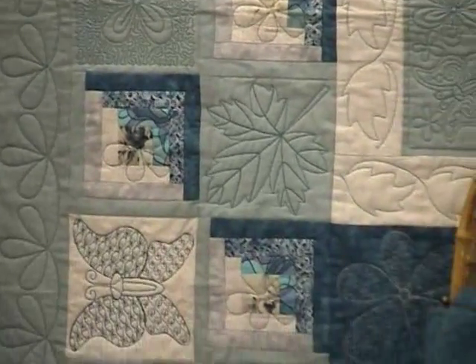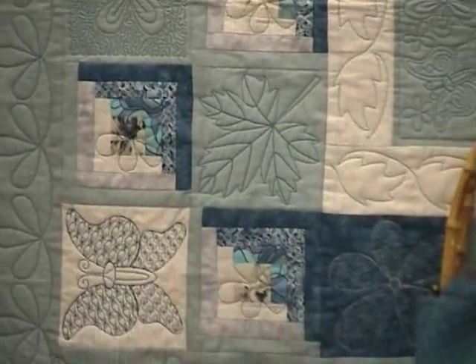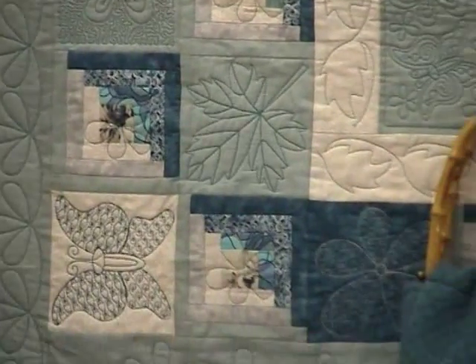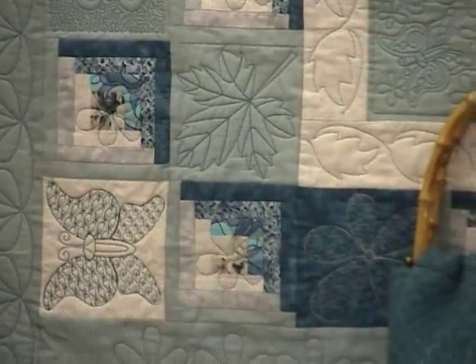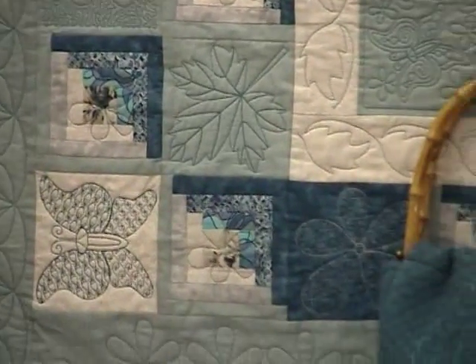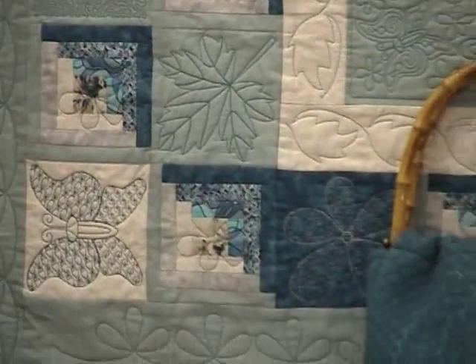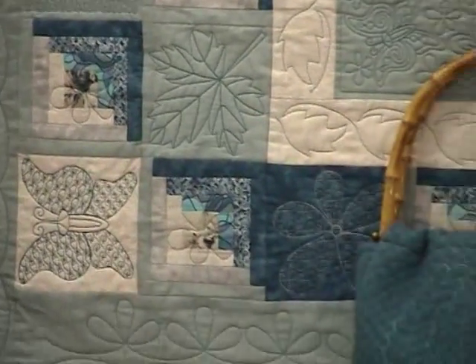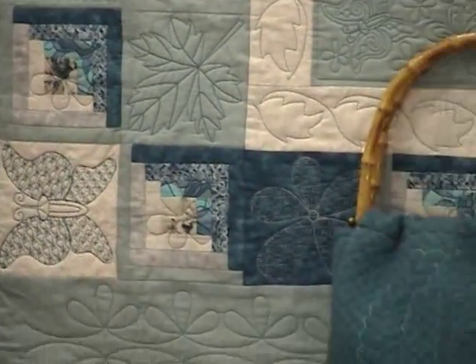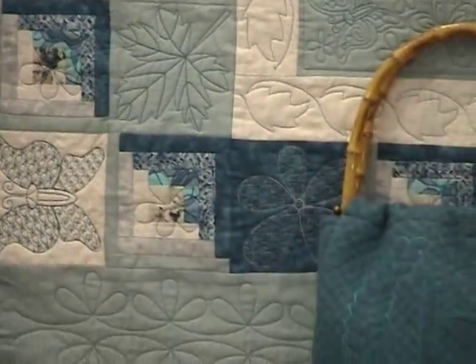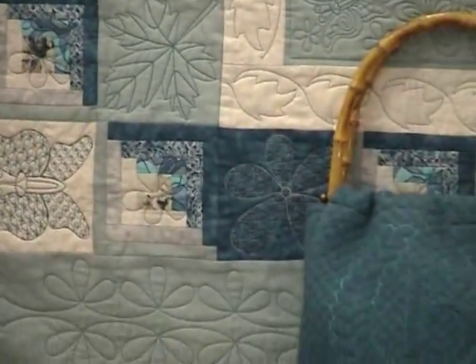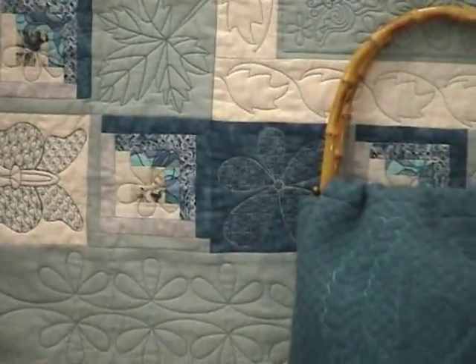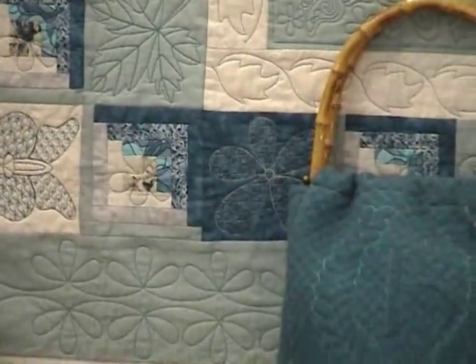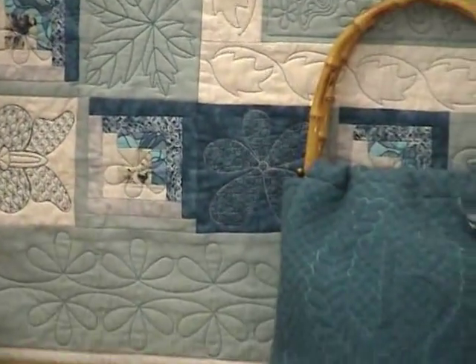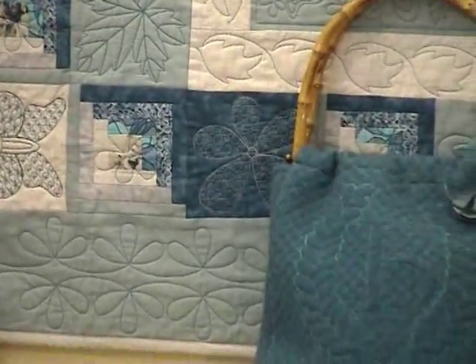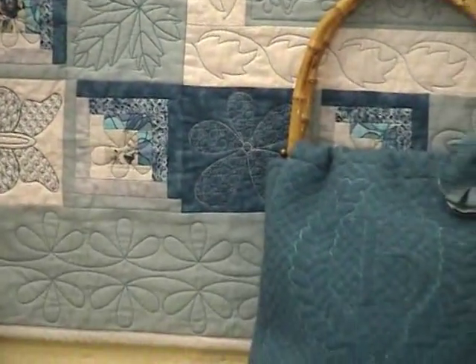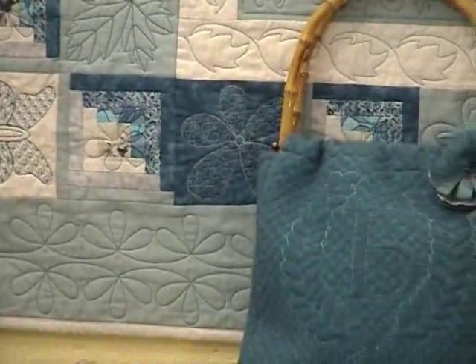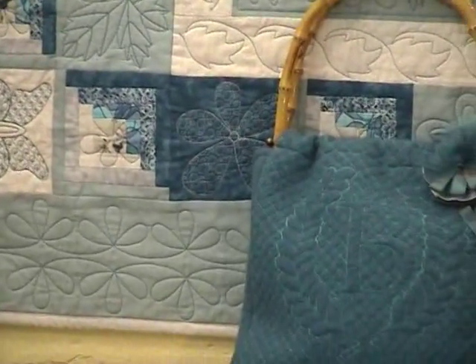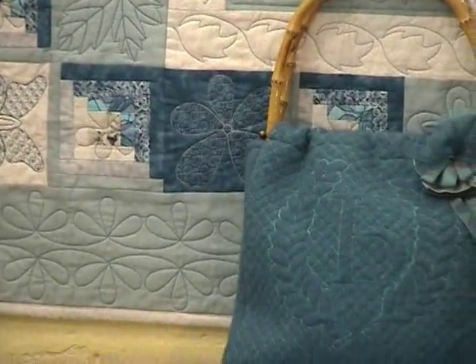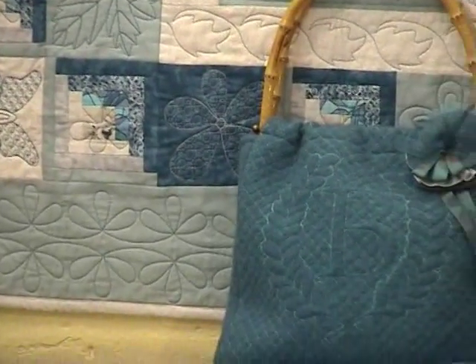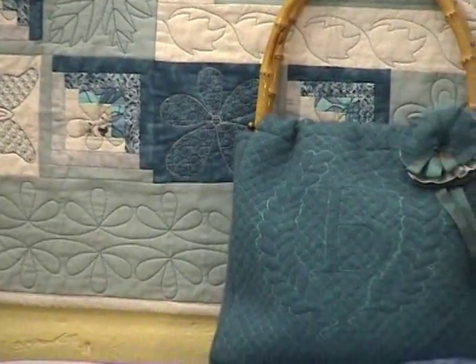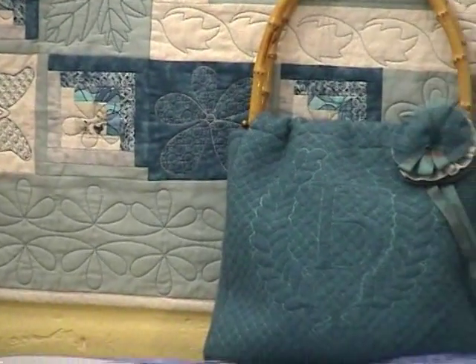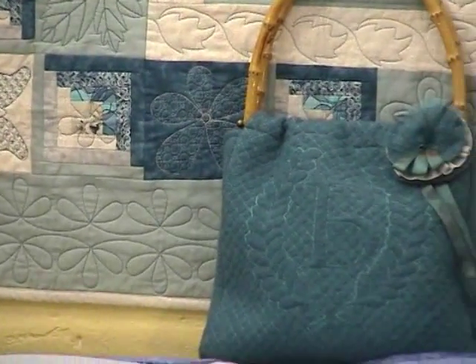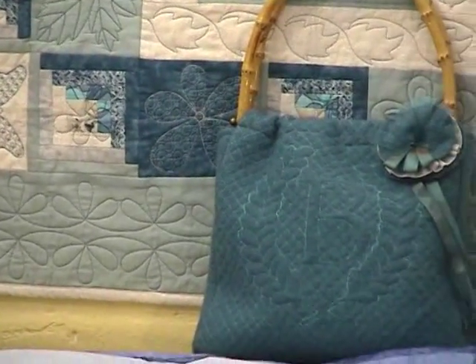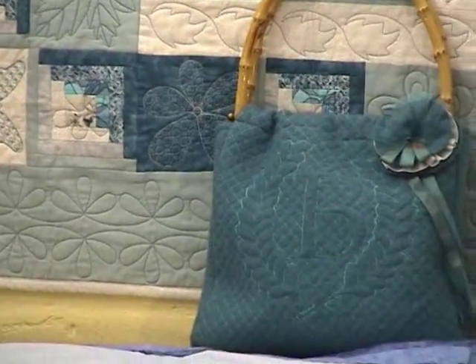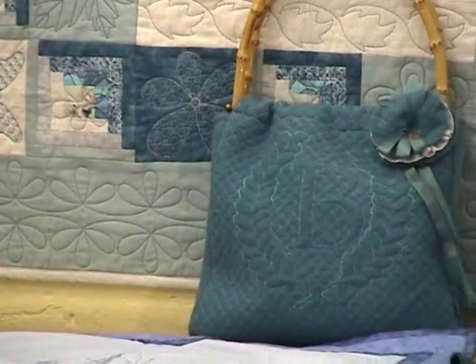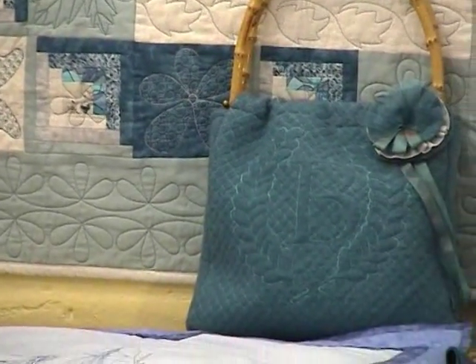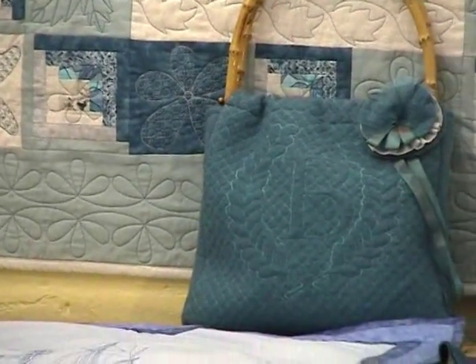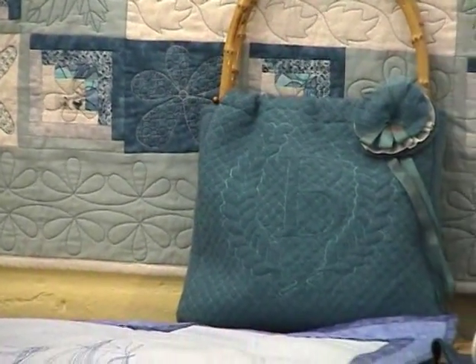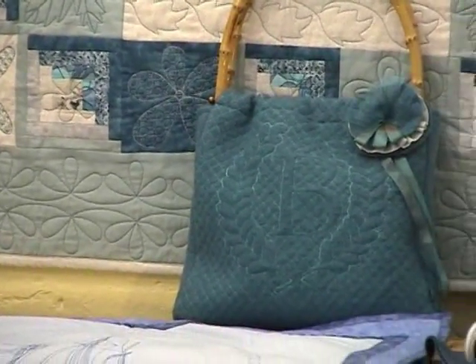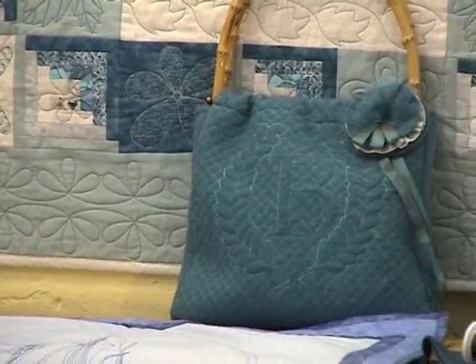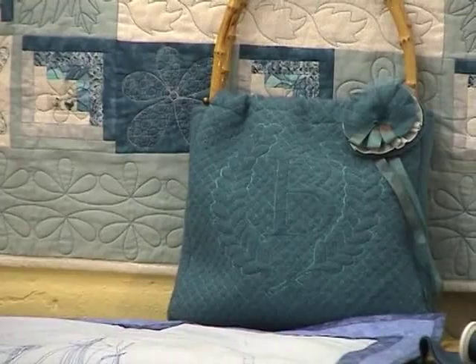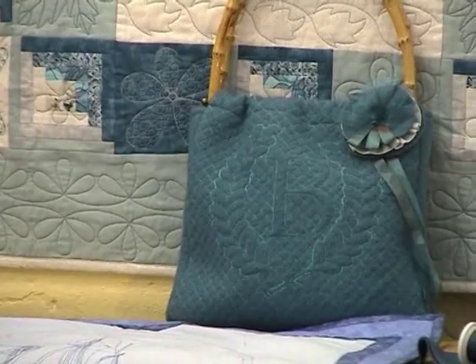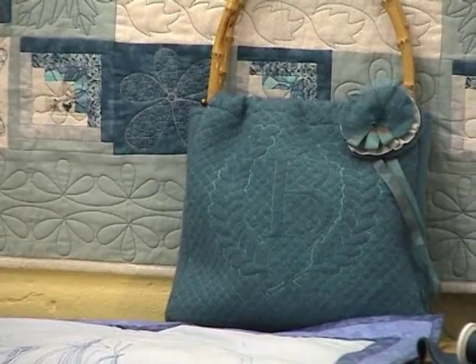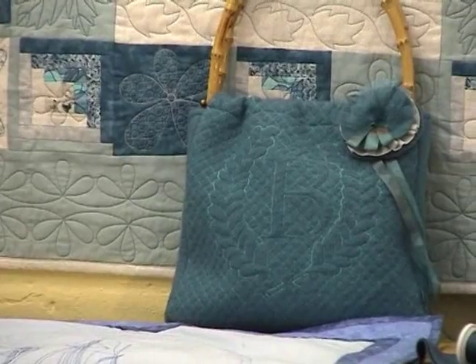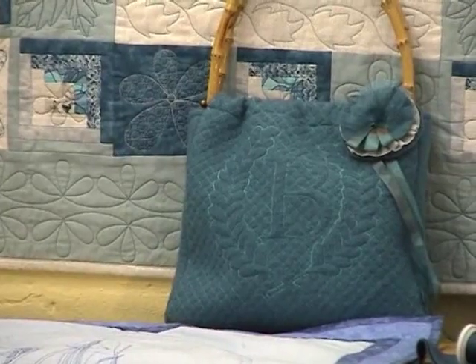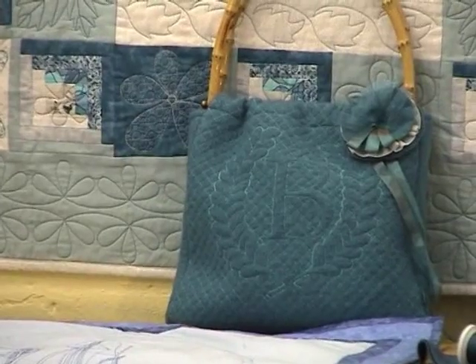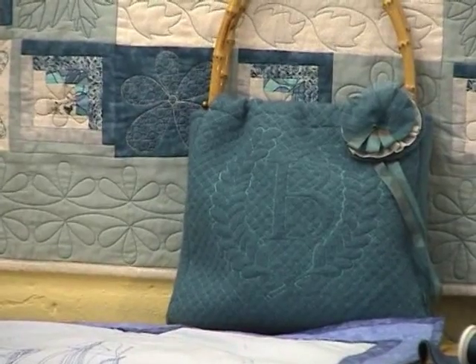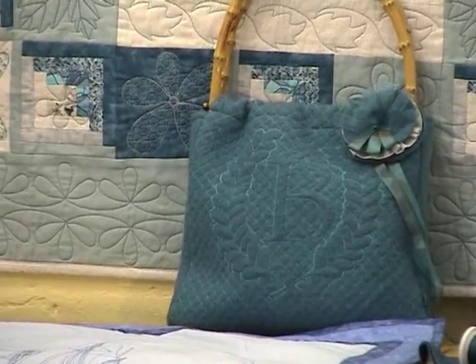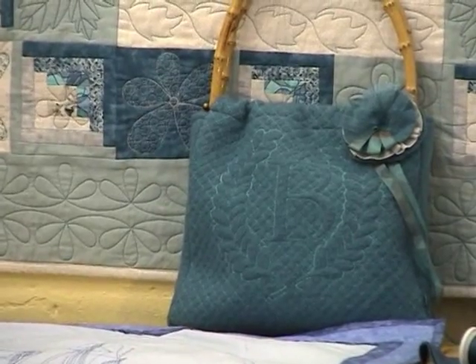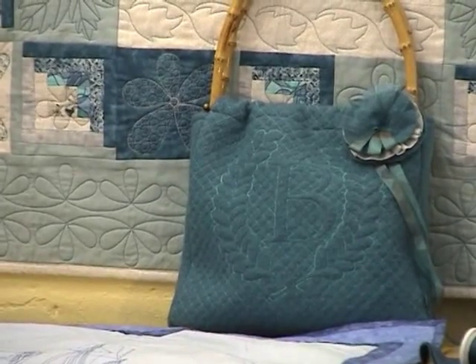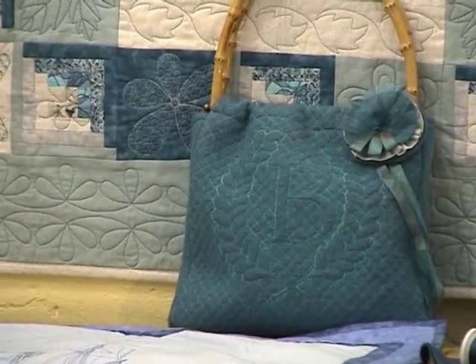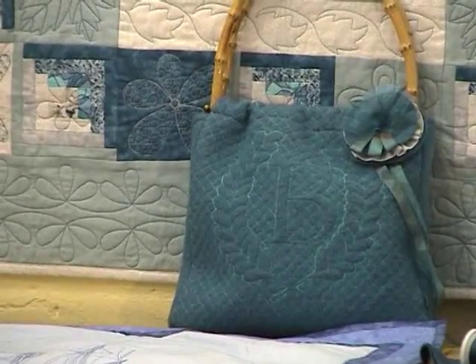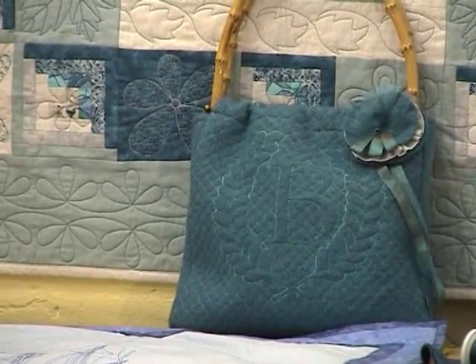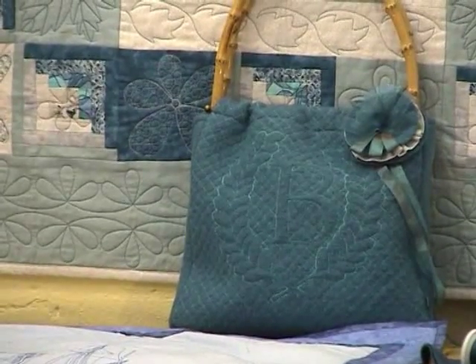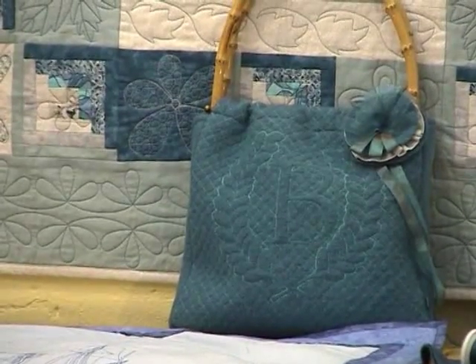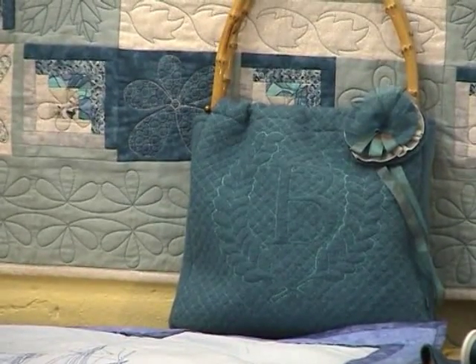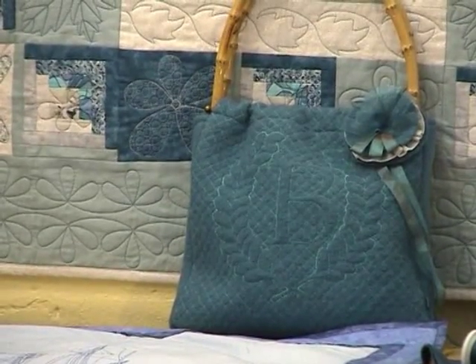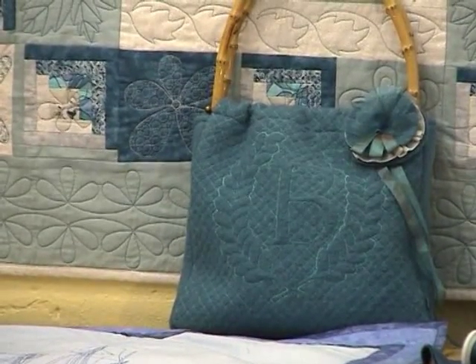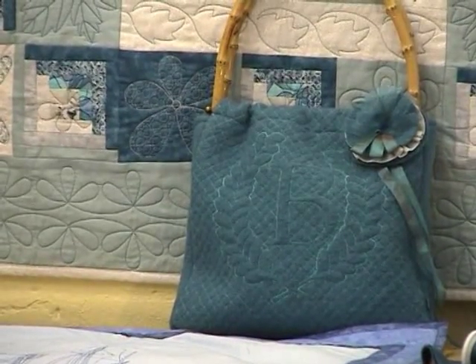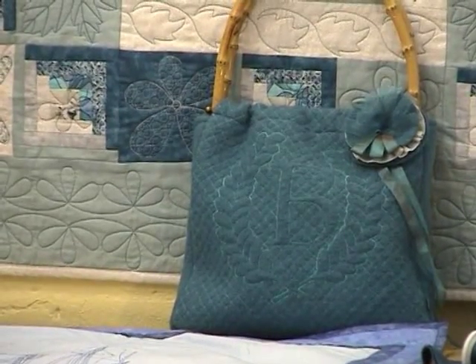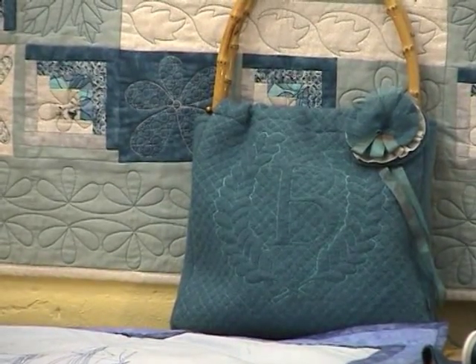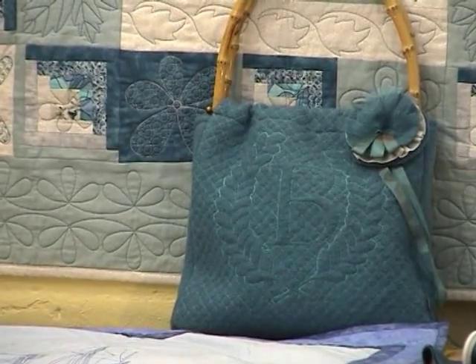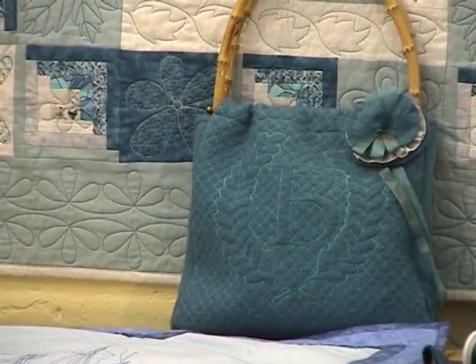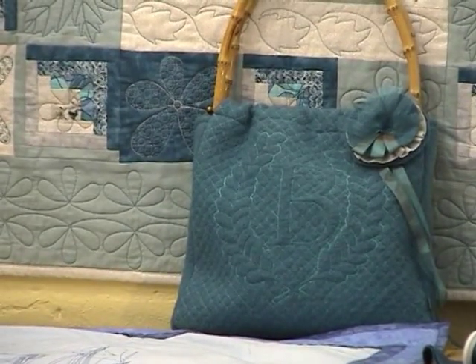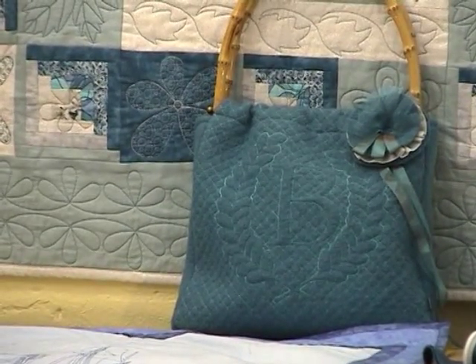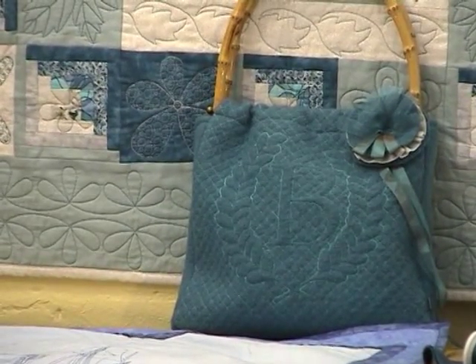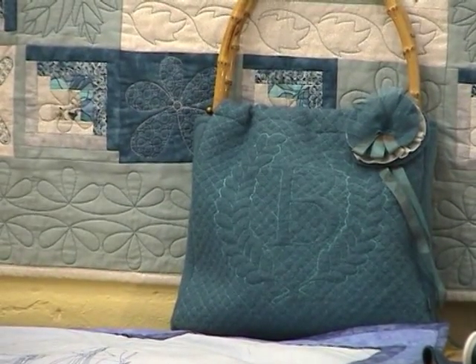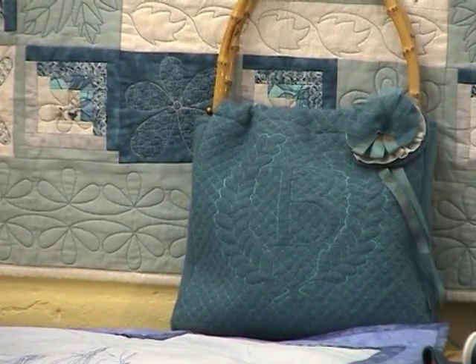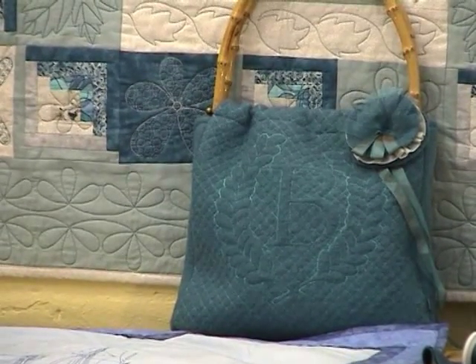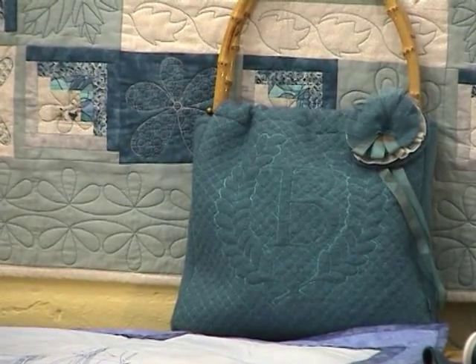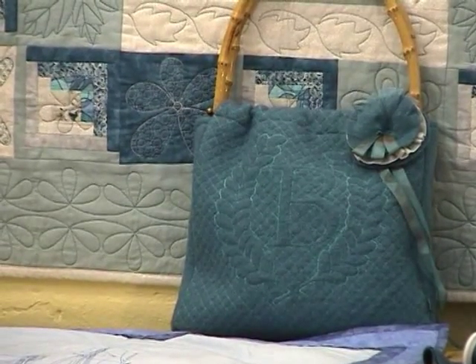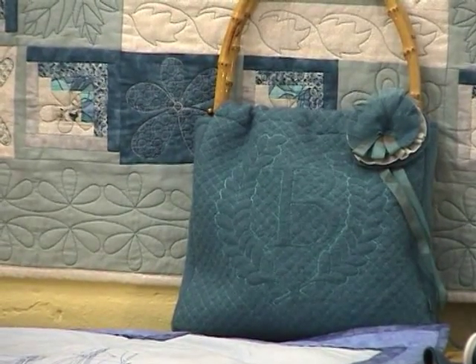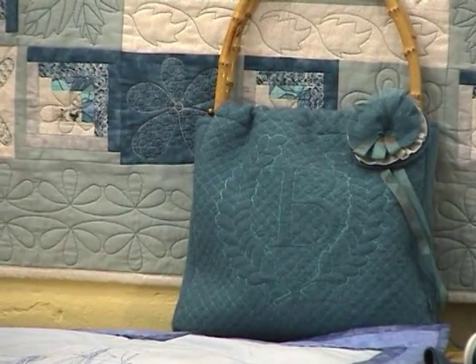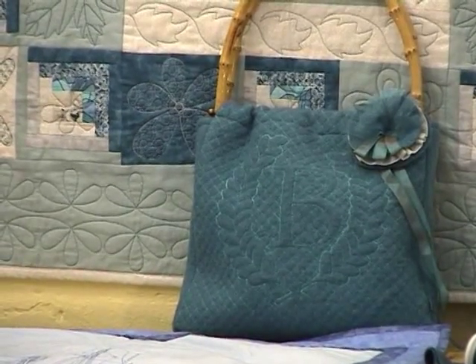A crosshatch fill helps you do traditional trapunto work very easily, like we've done on this bag.